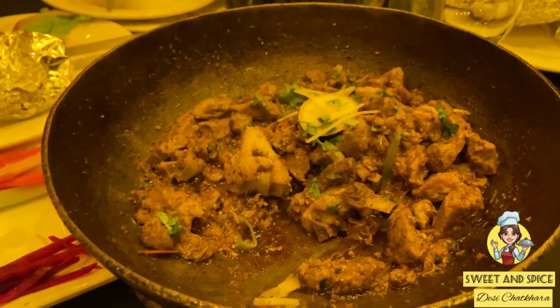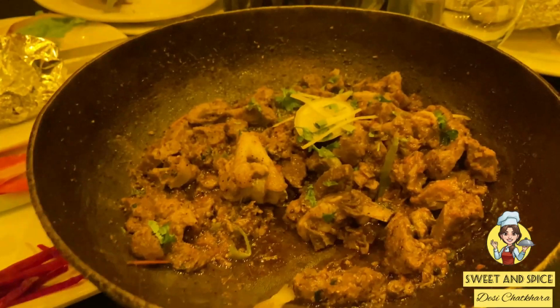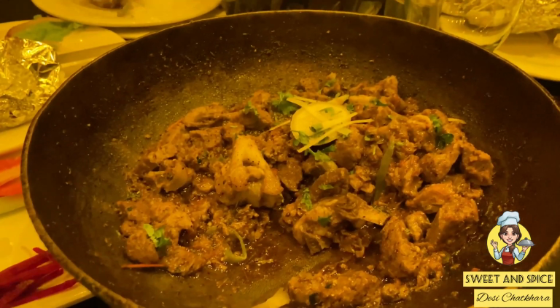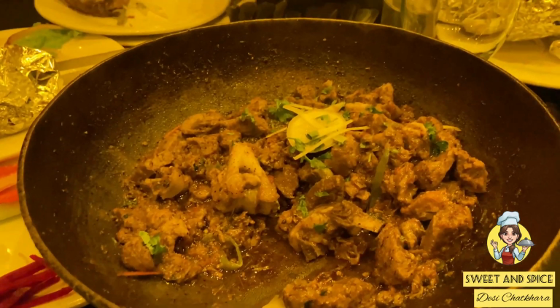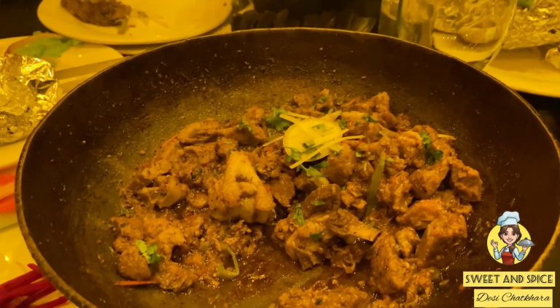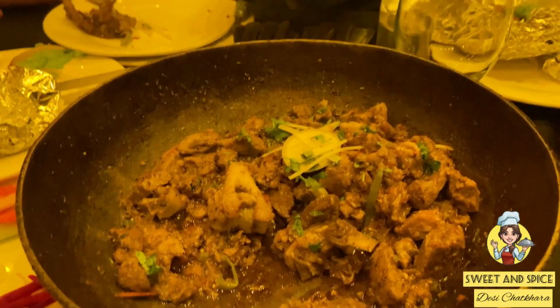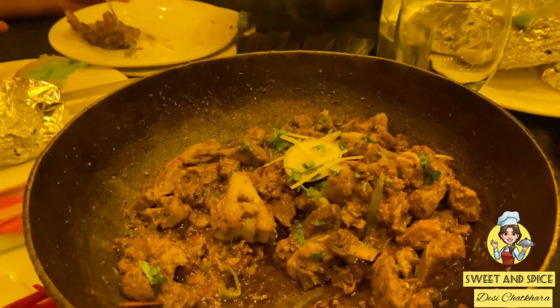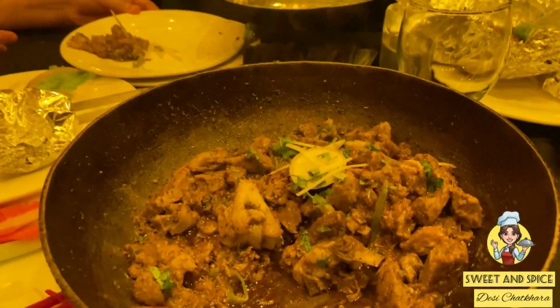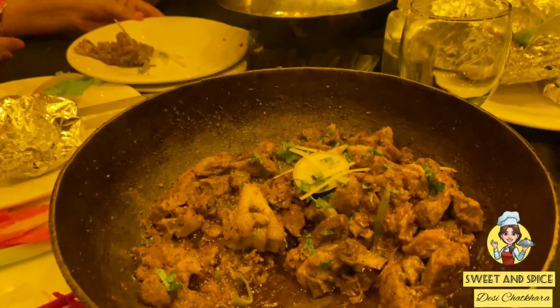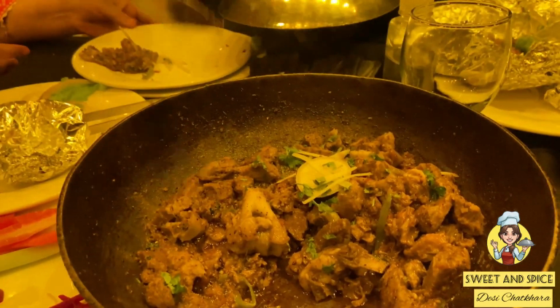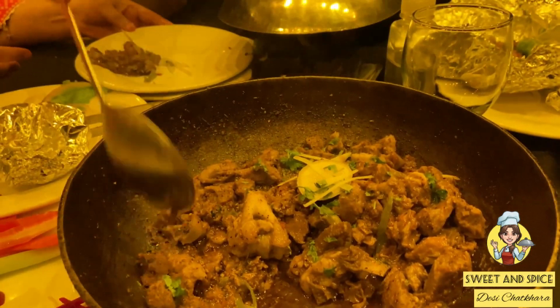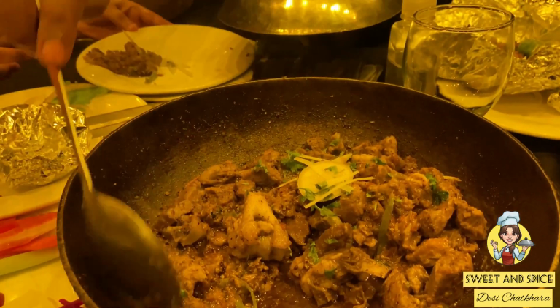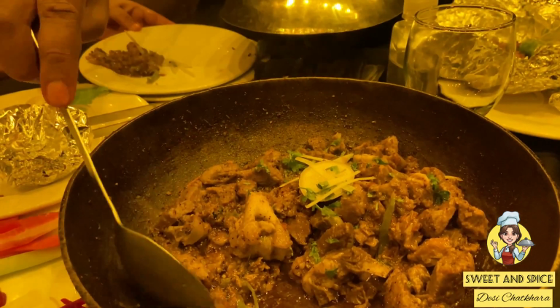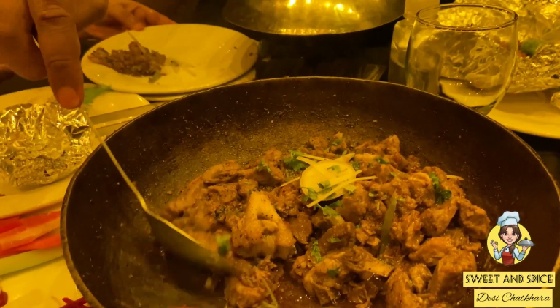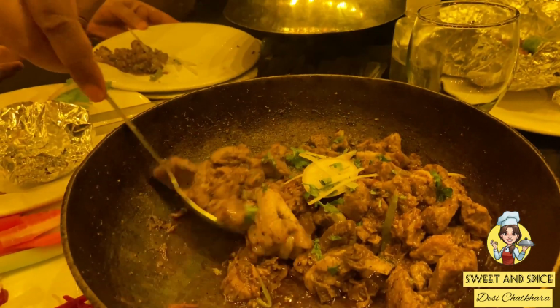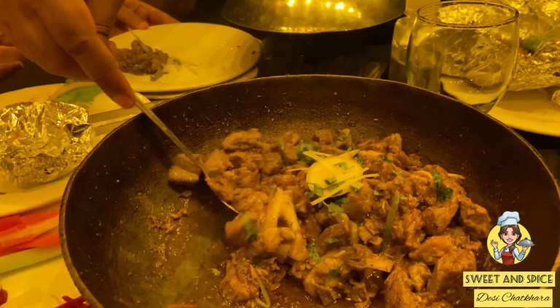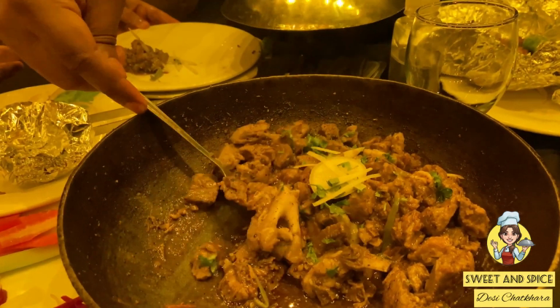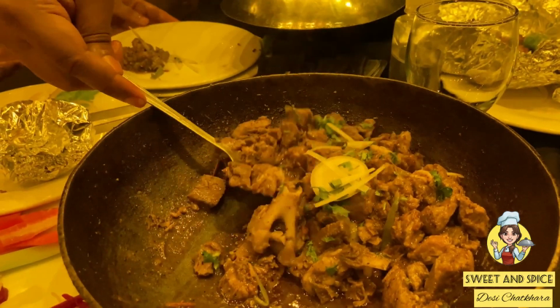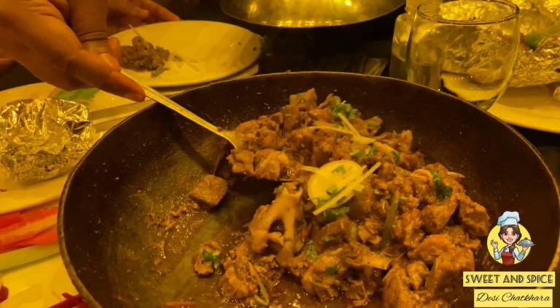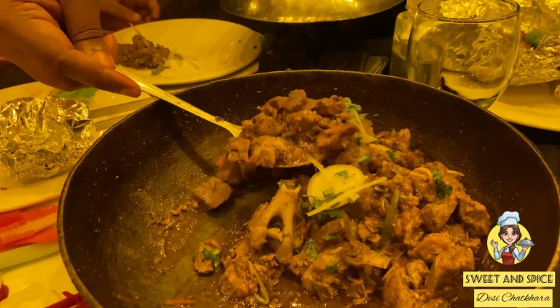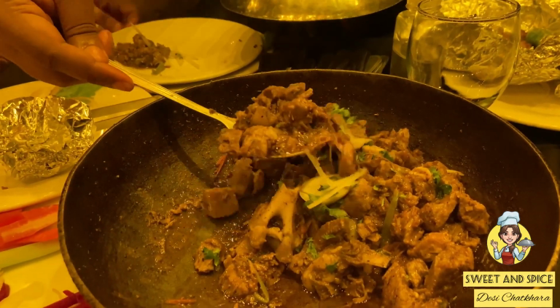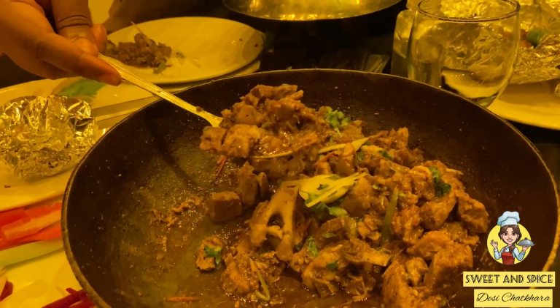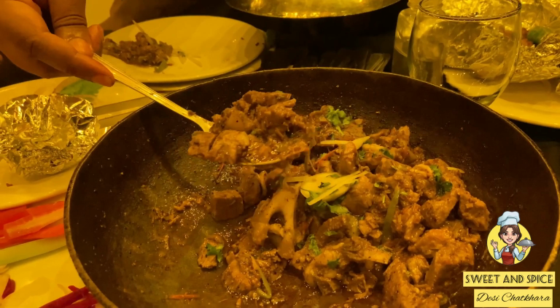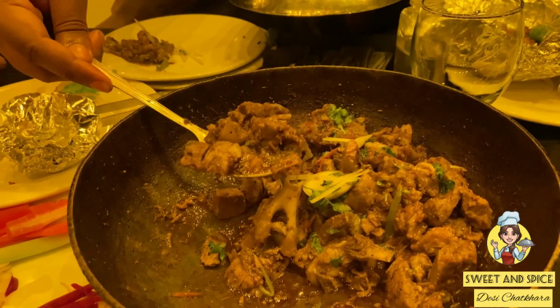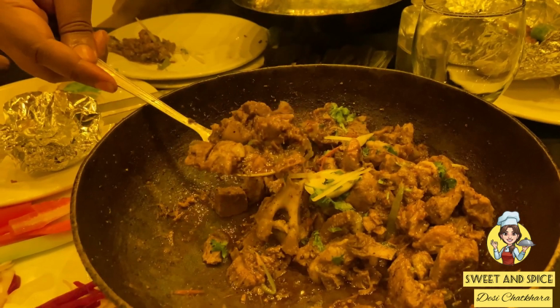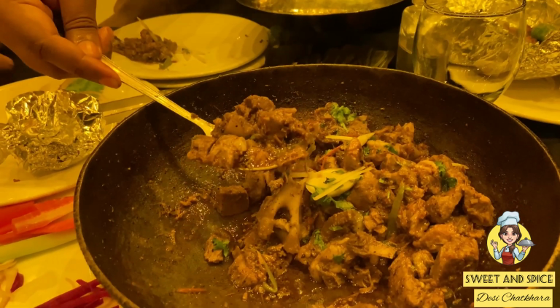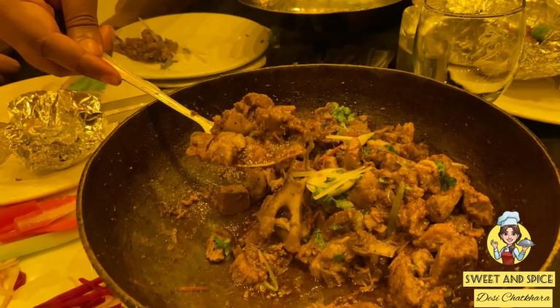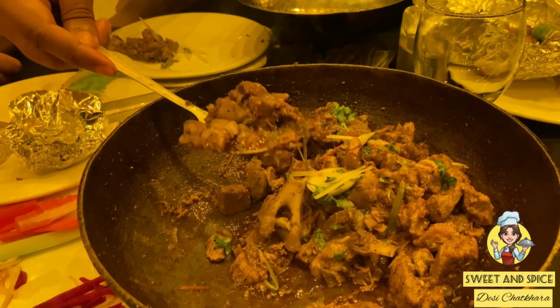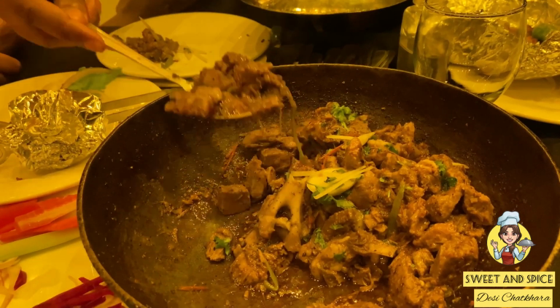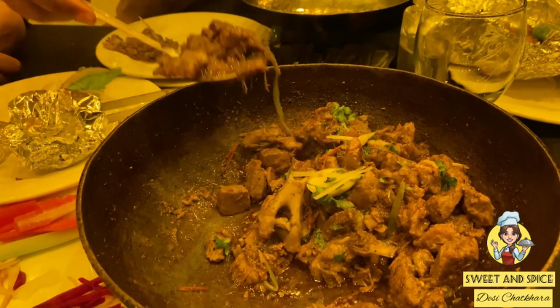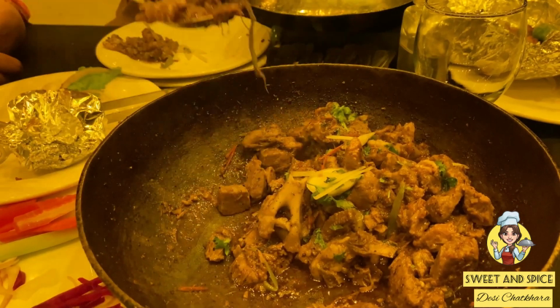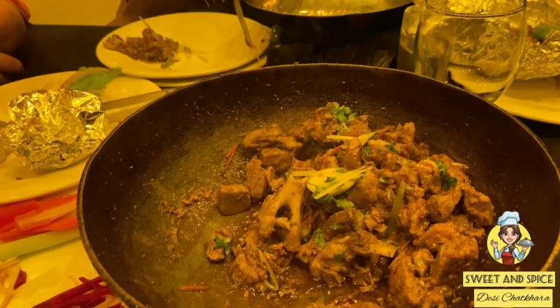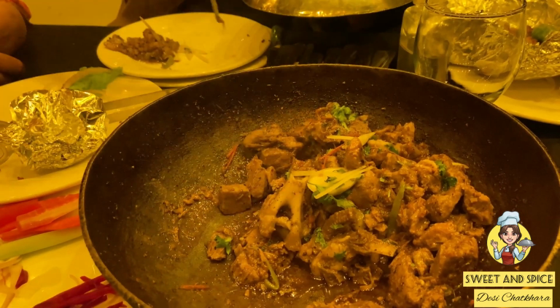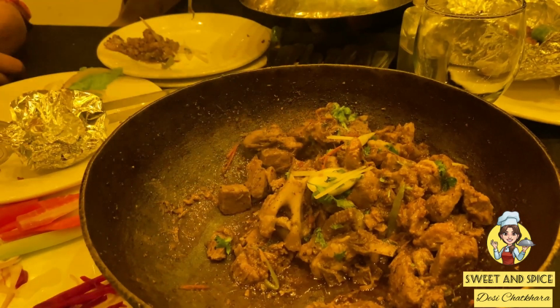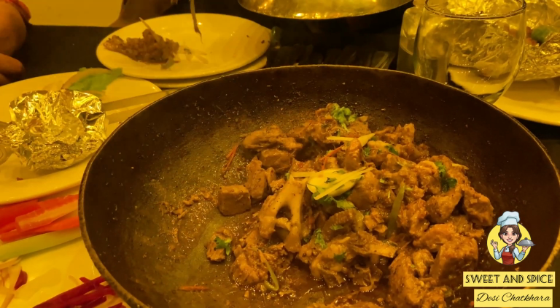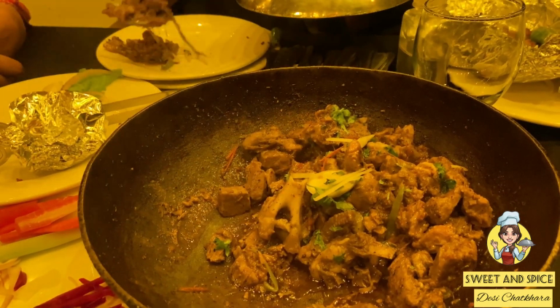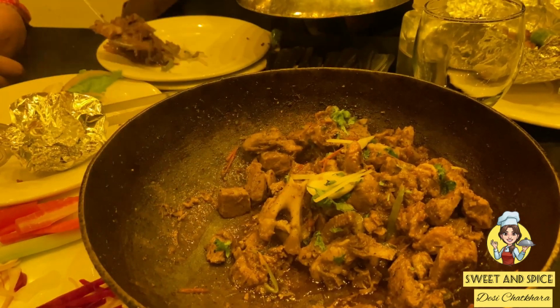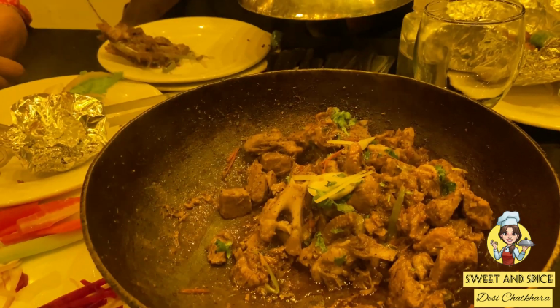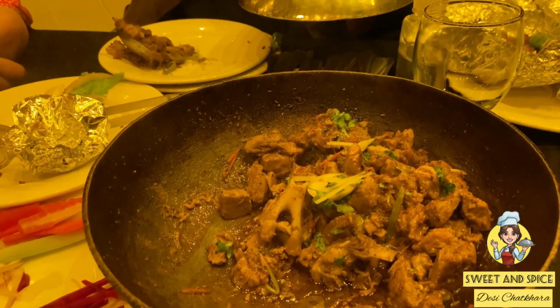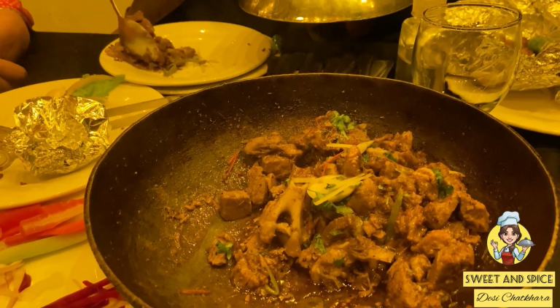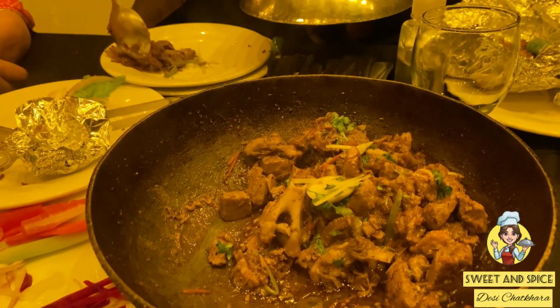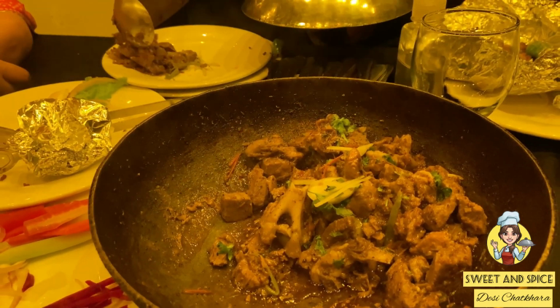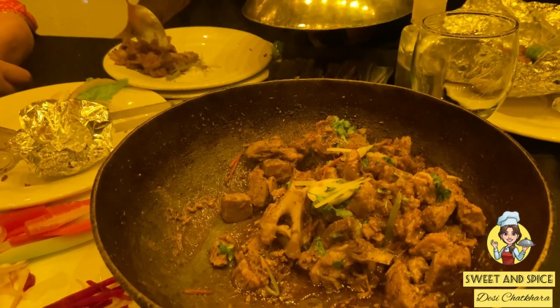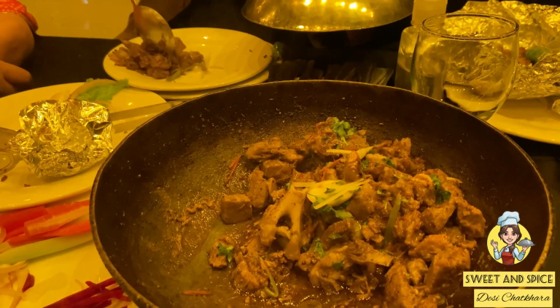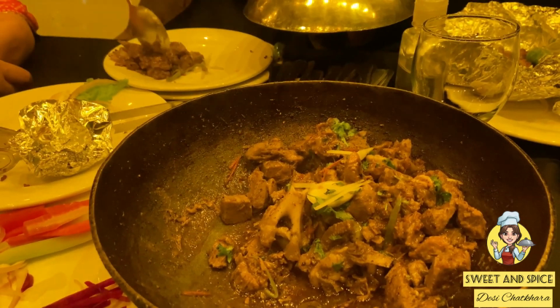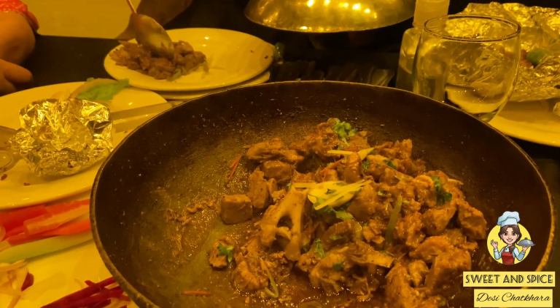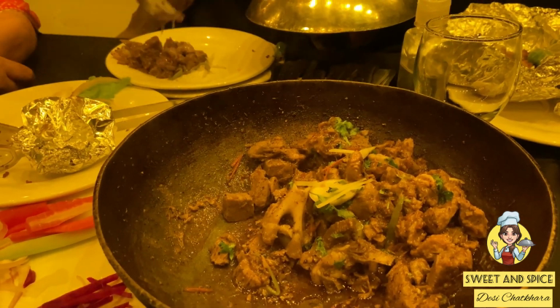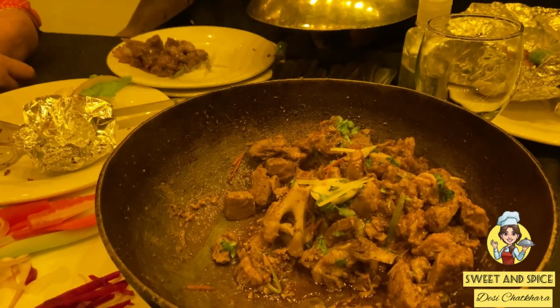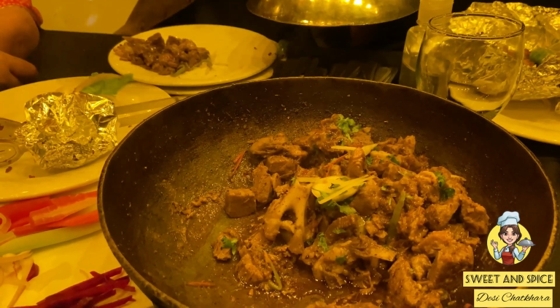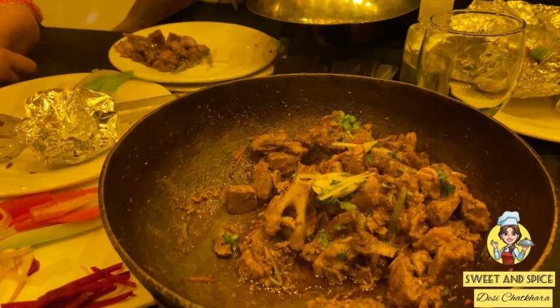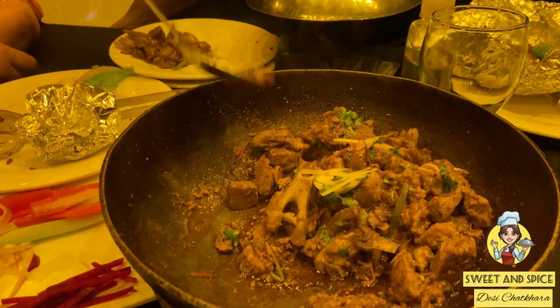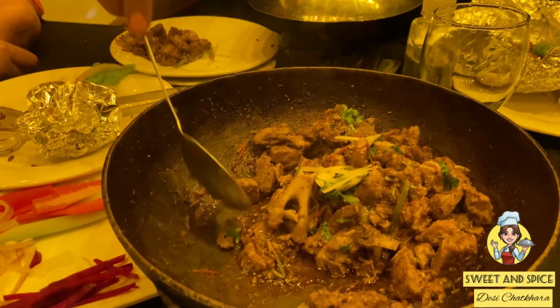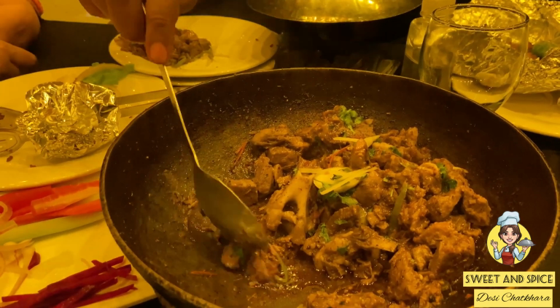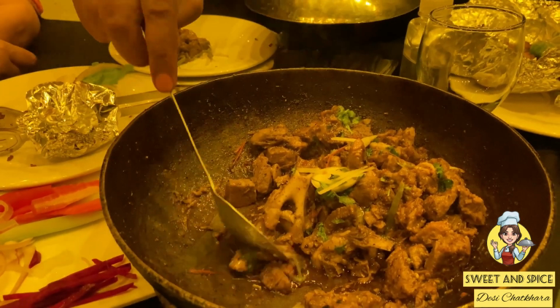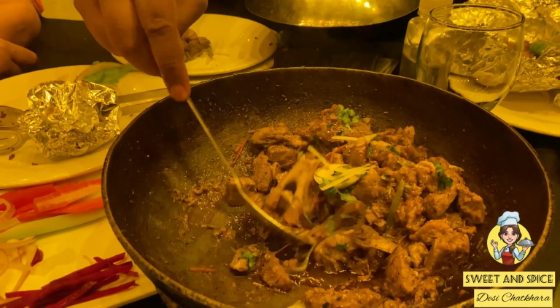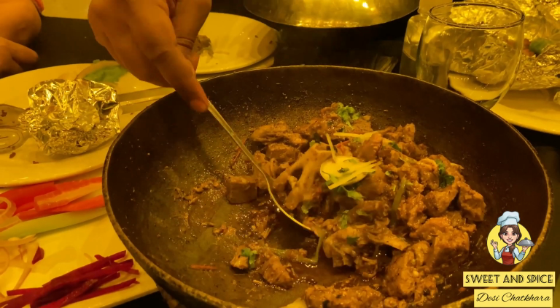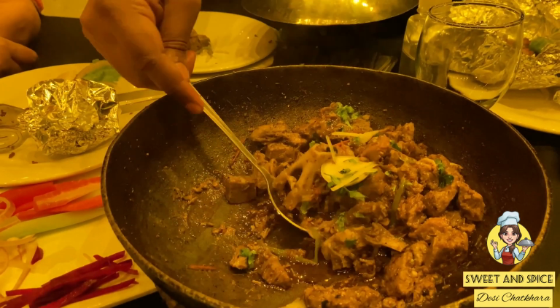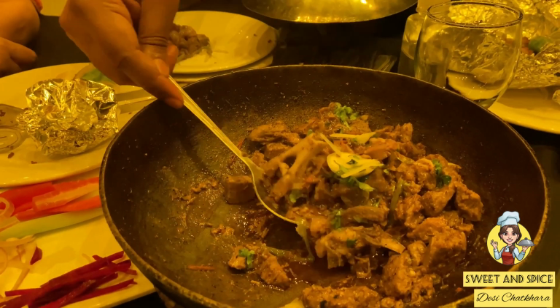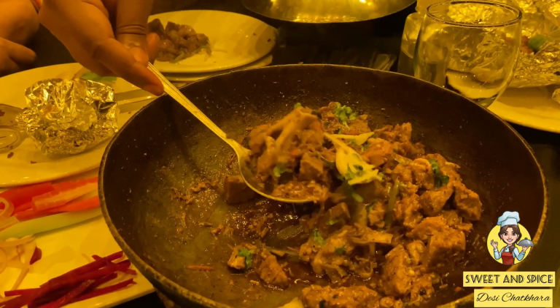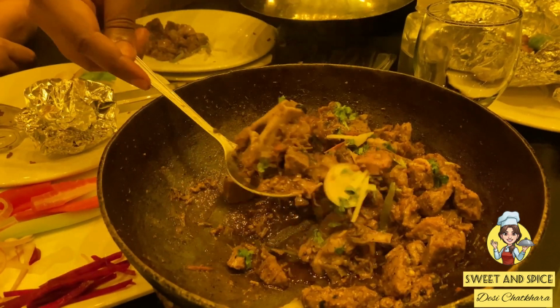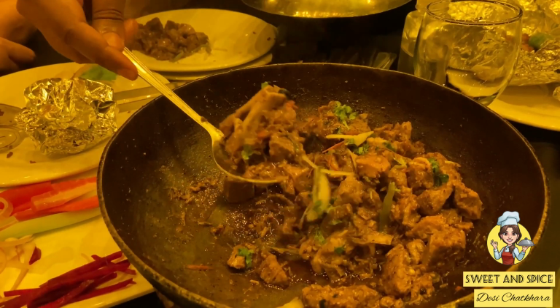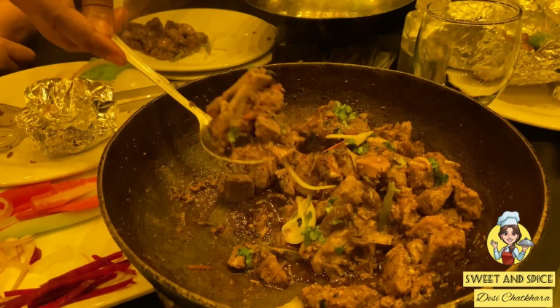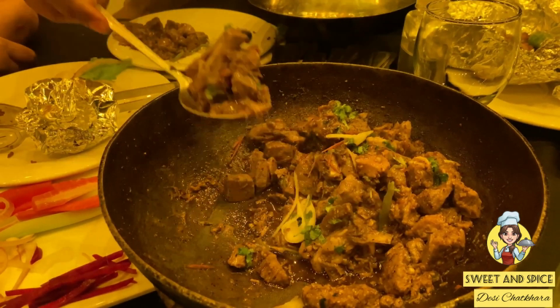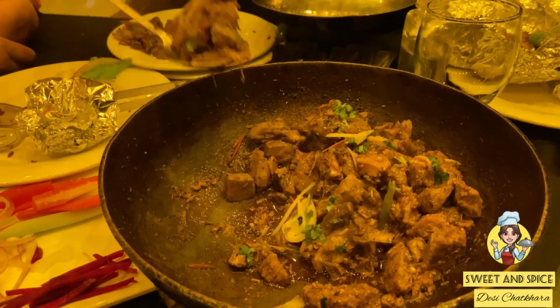The soup was very good — it had a good texture. I asked my dad how much he would rate it and he said 7 out of 10.